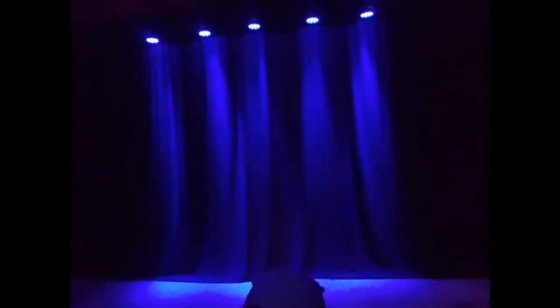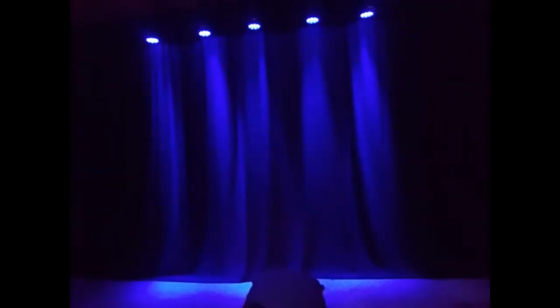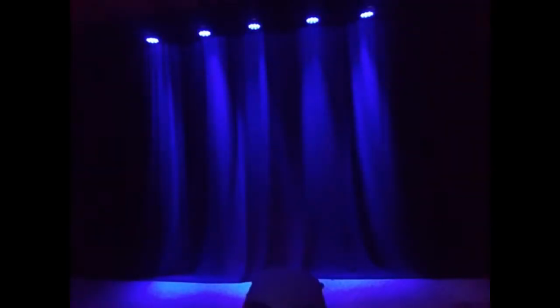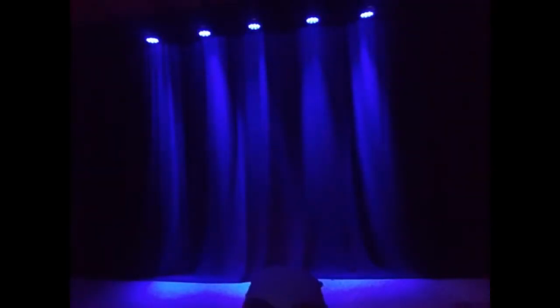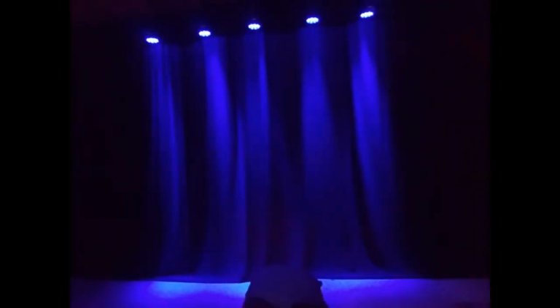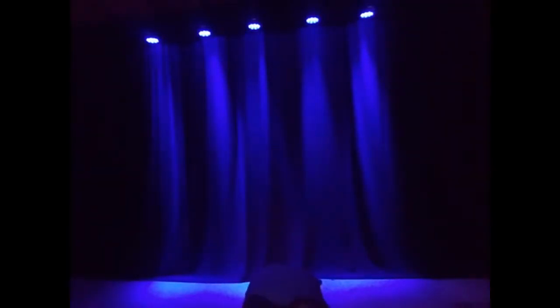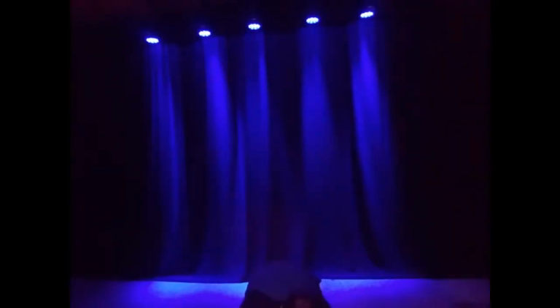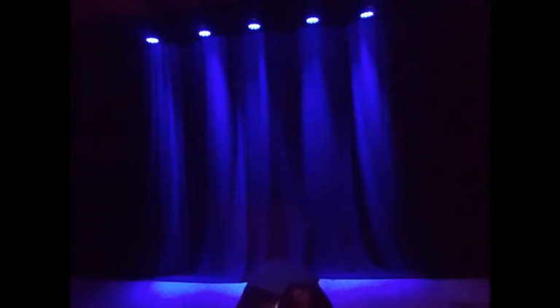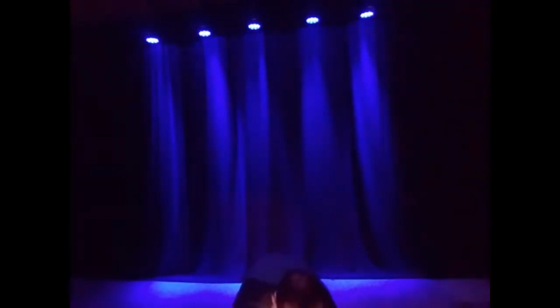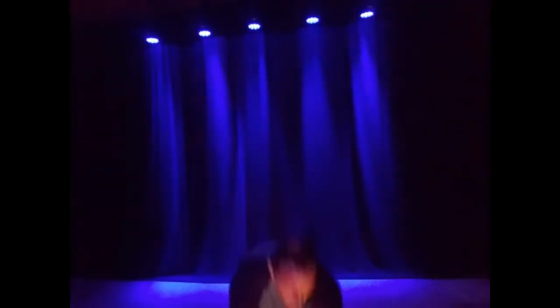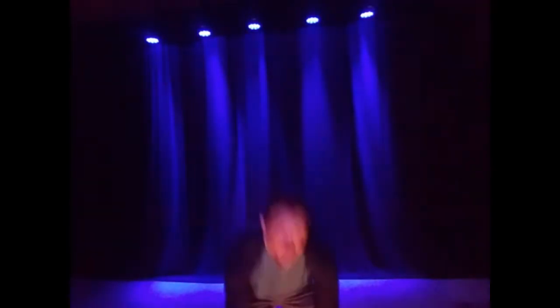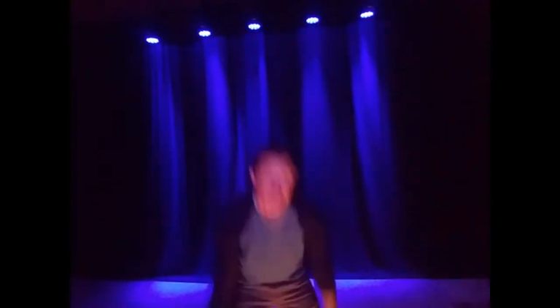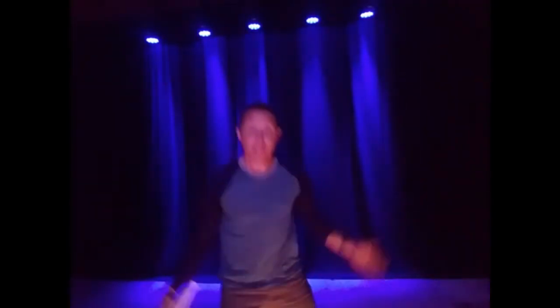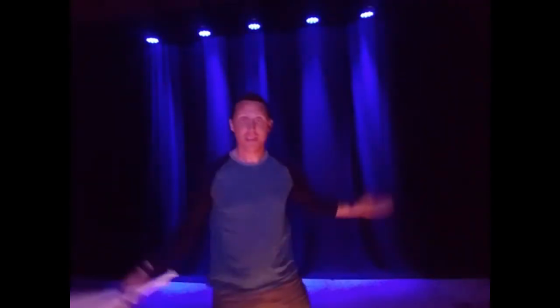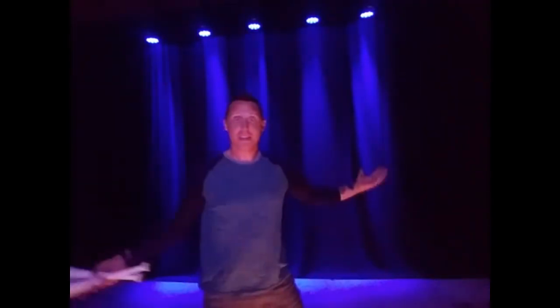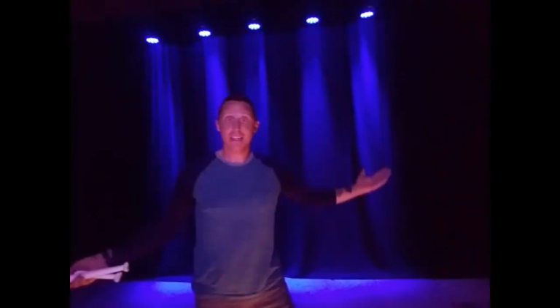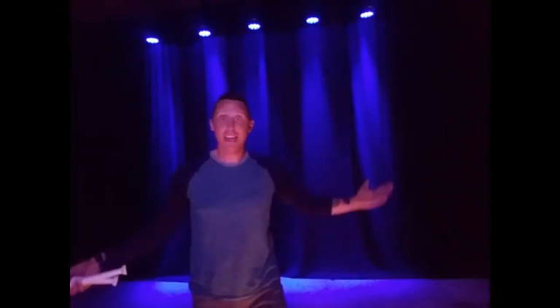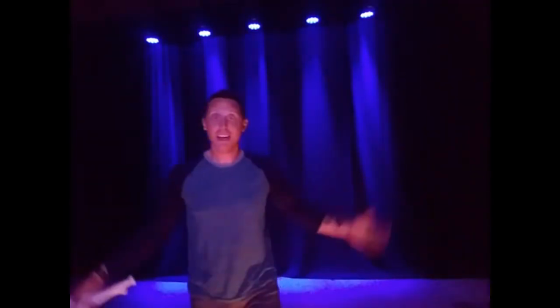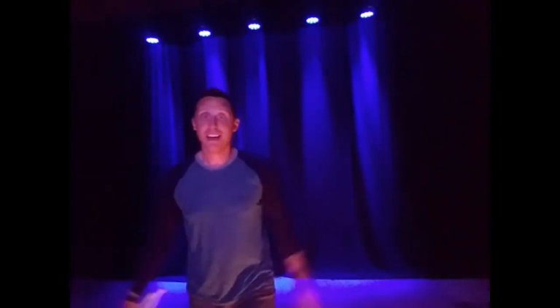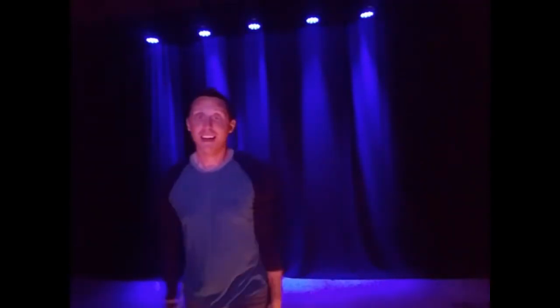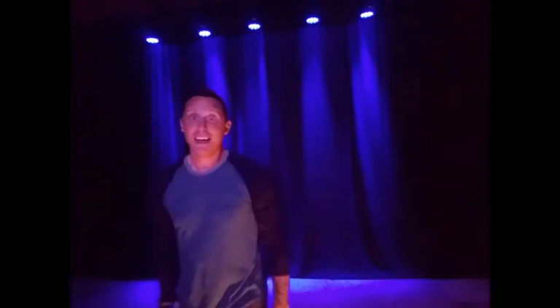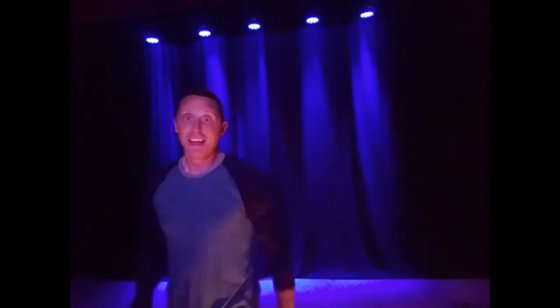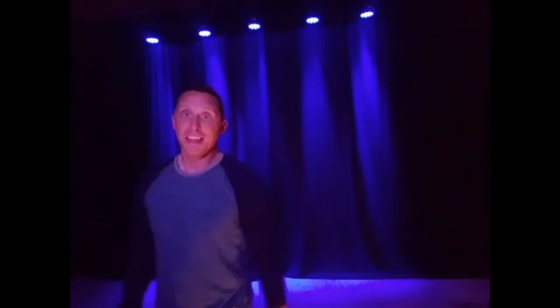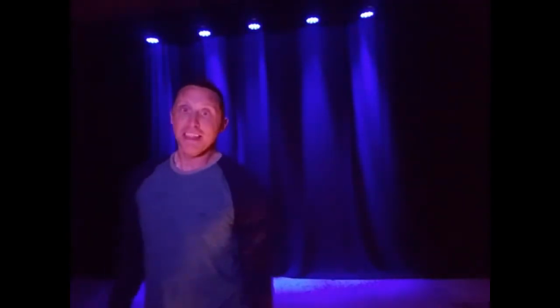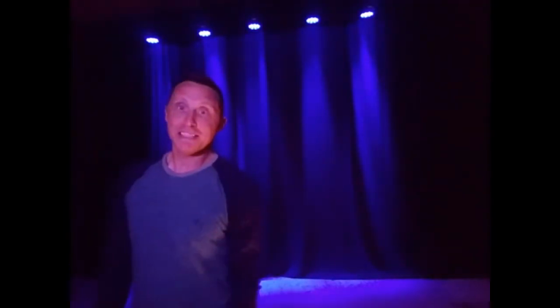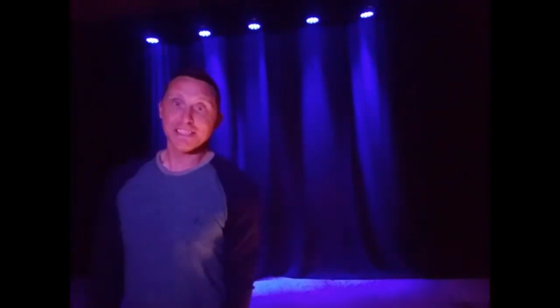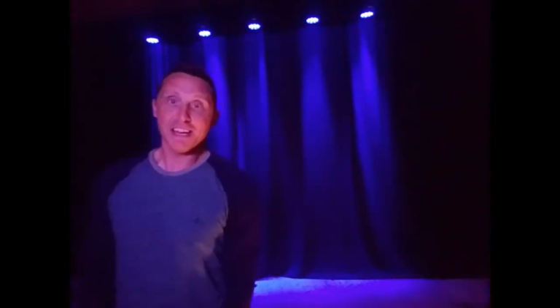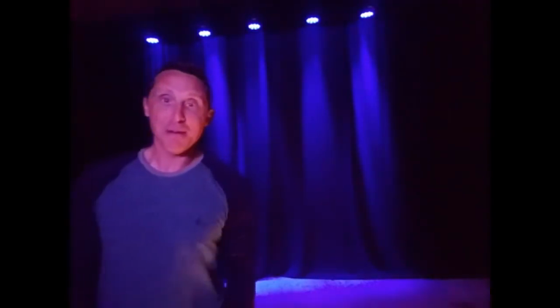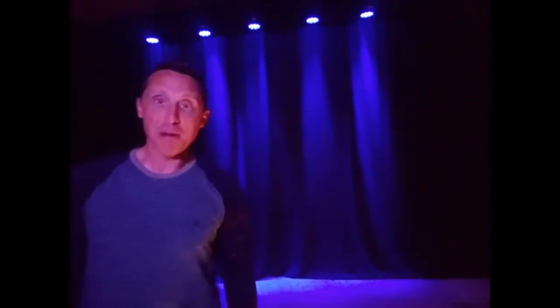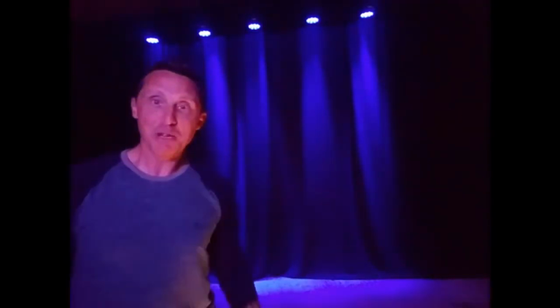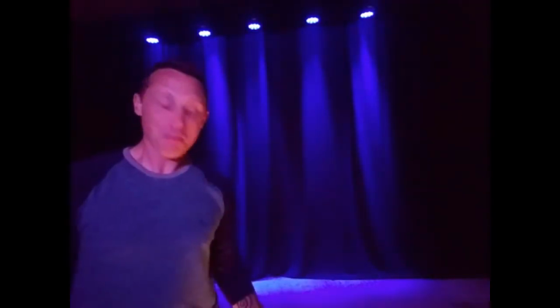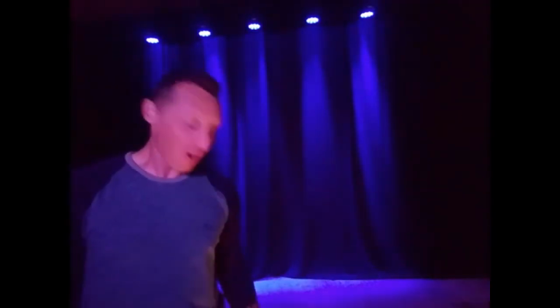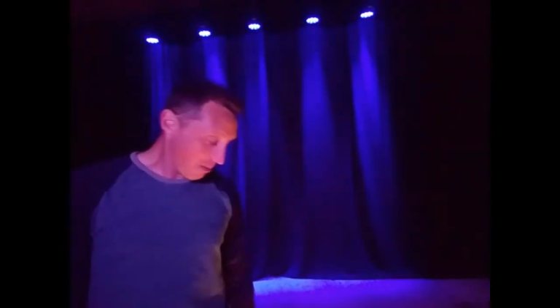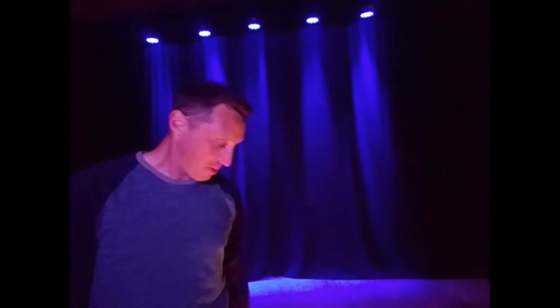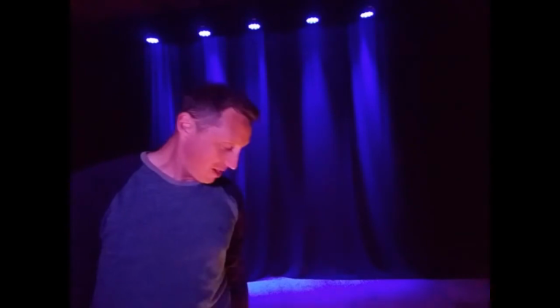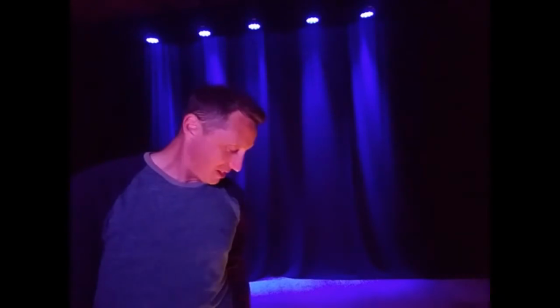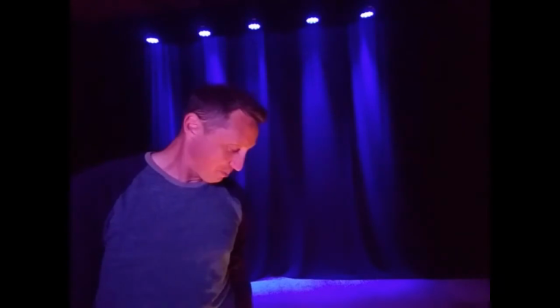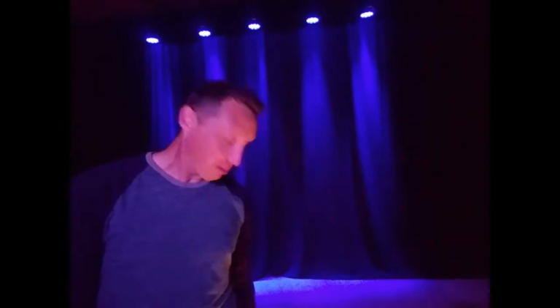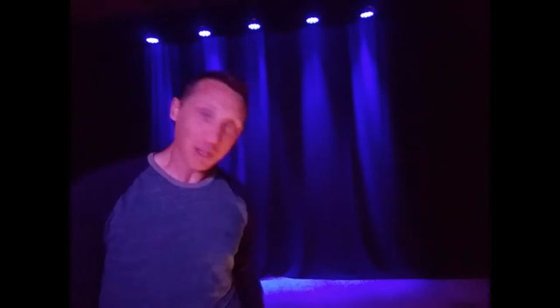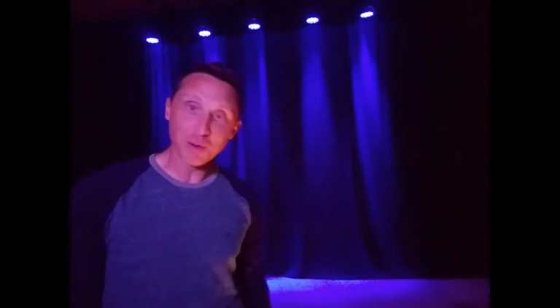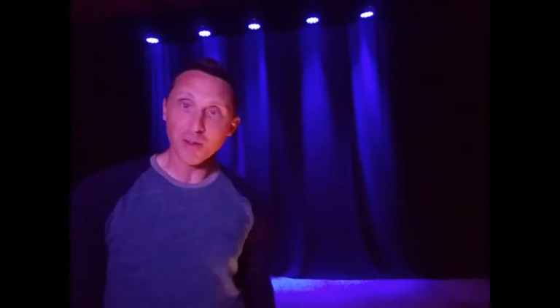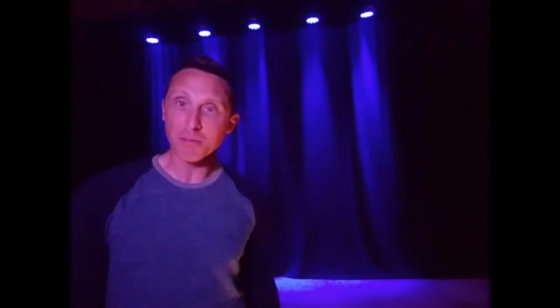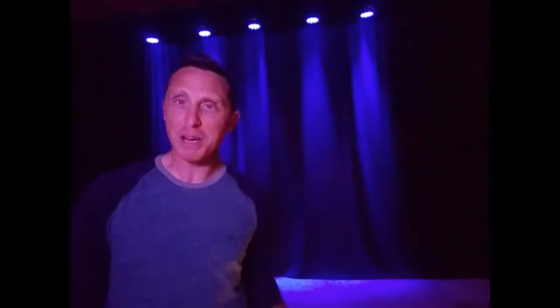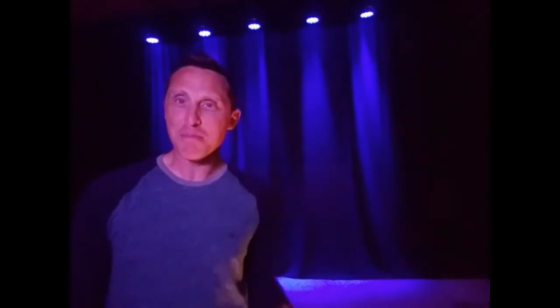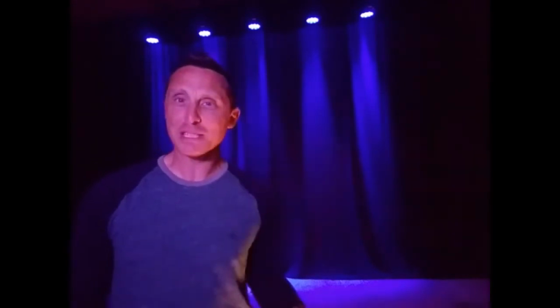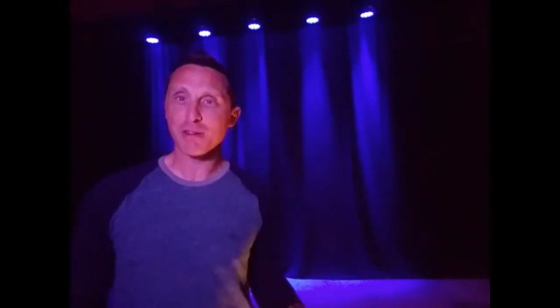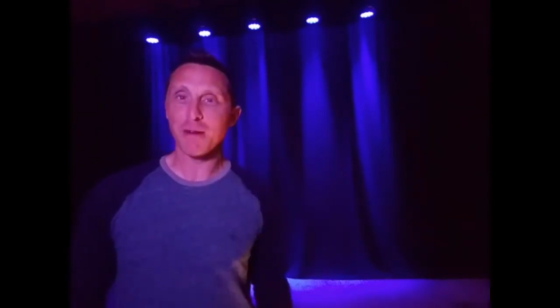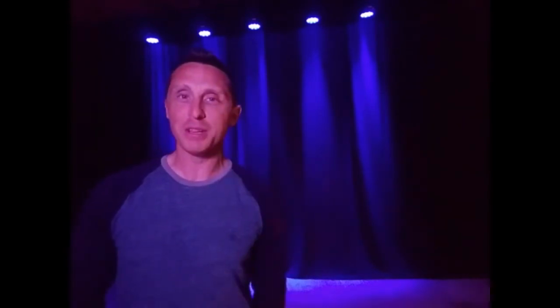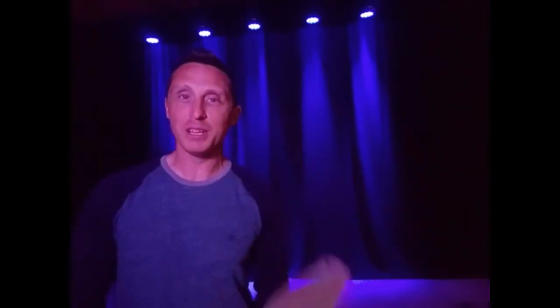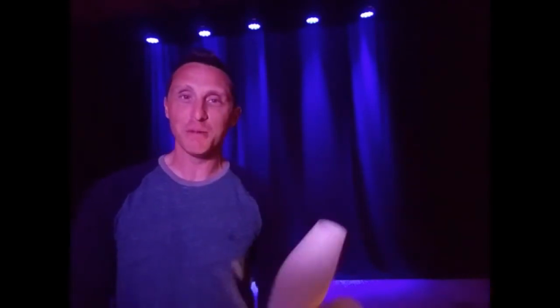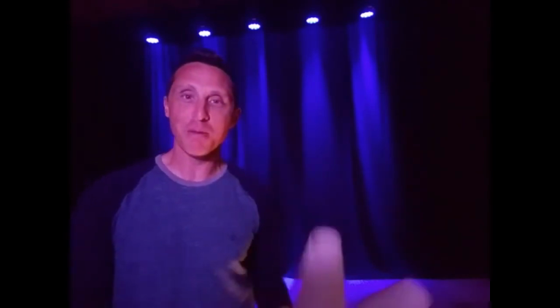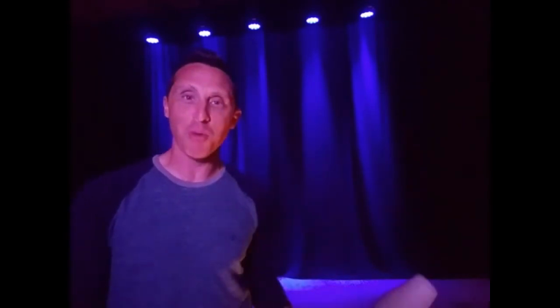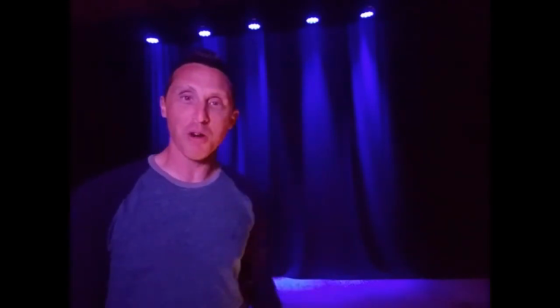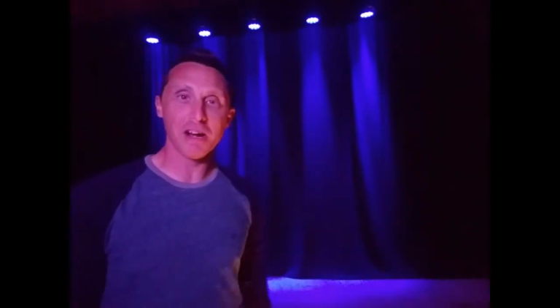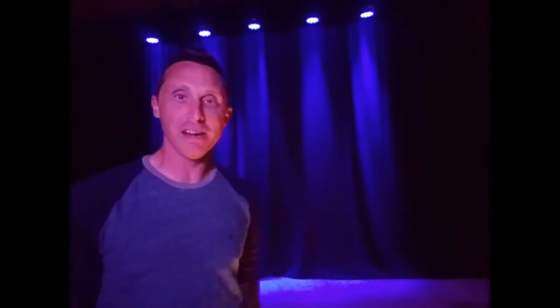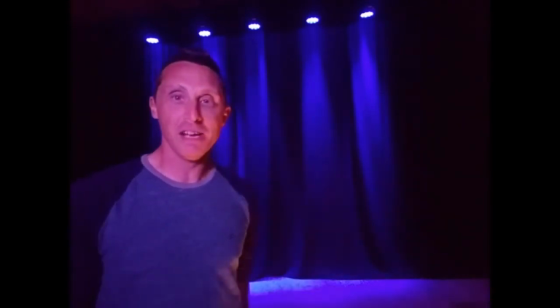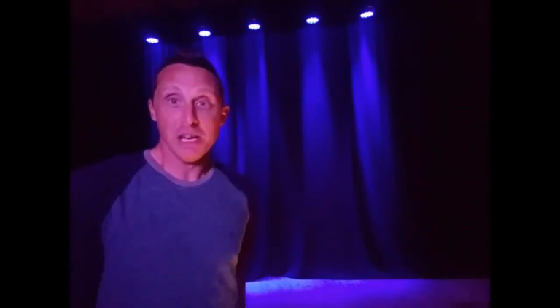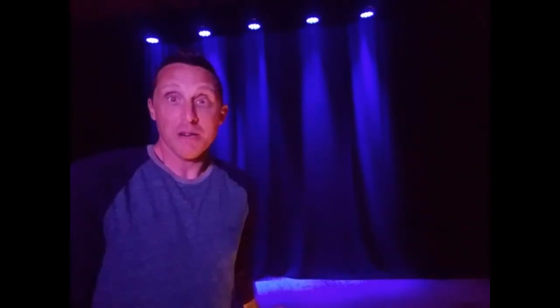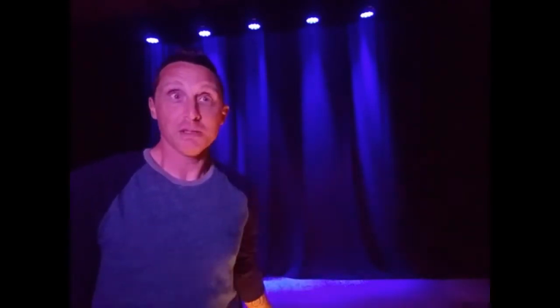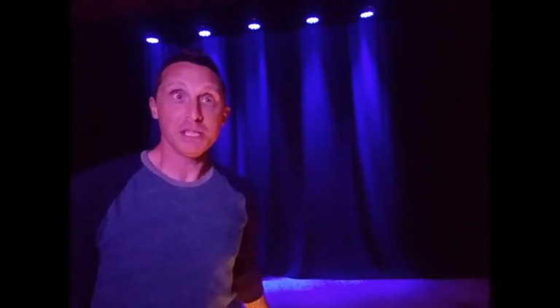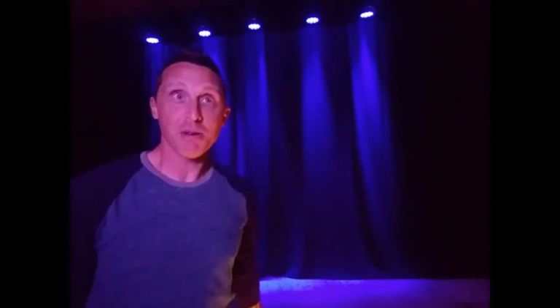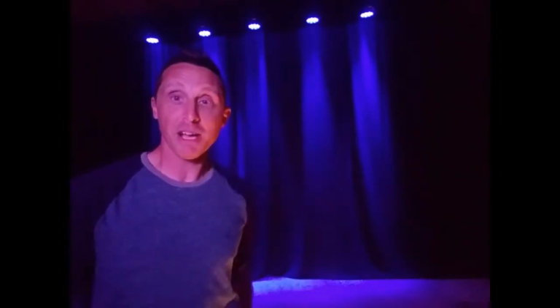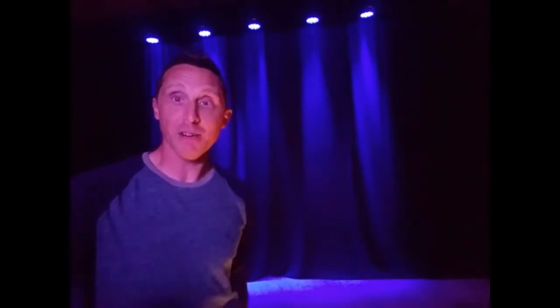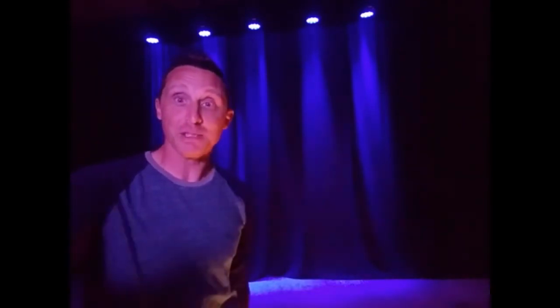So yeah, that's my new prop. It's pretty cool. I'm going to mess around with it a little bit more and we'll see where it goes.